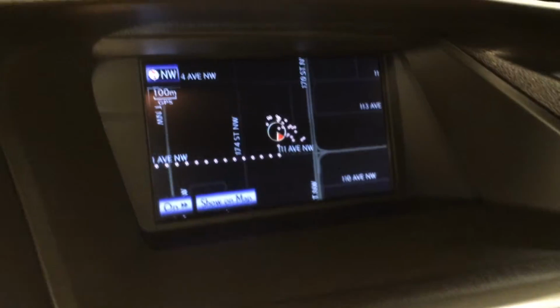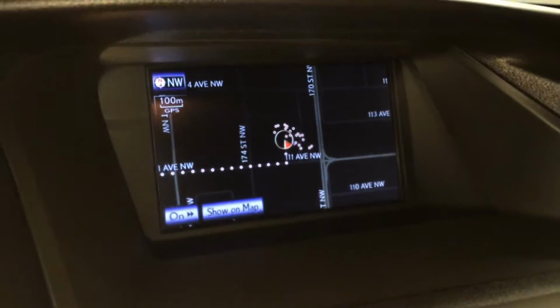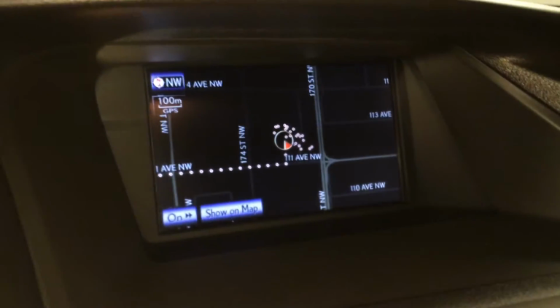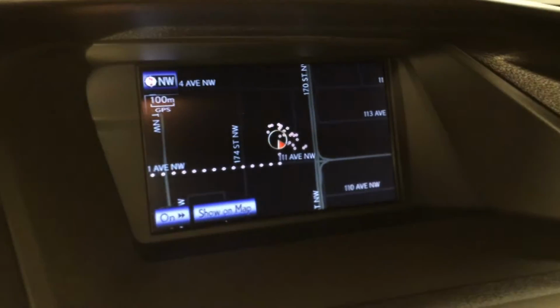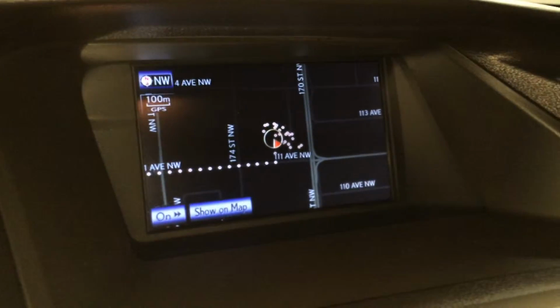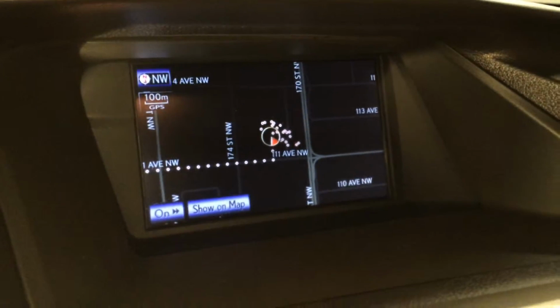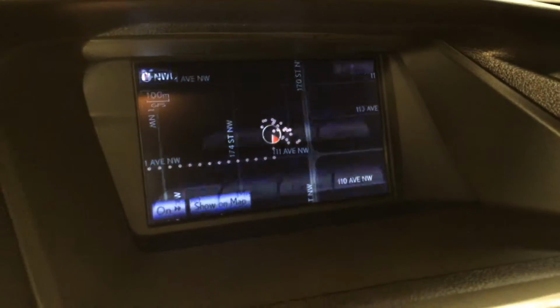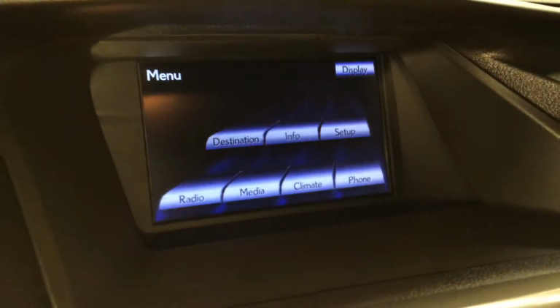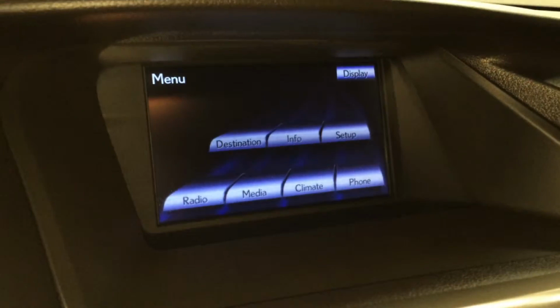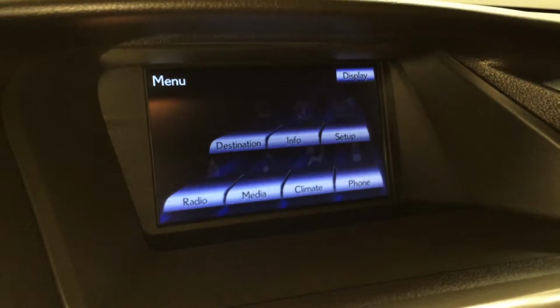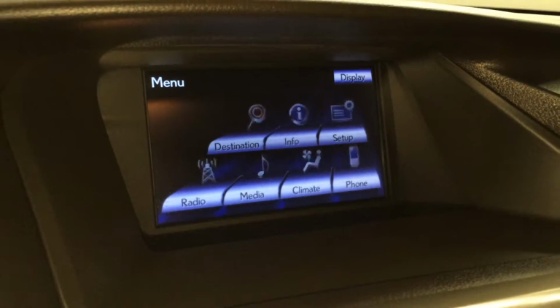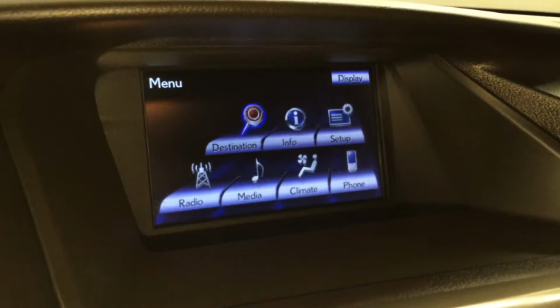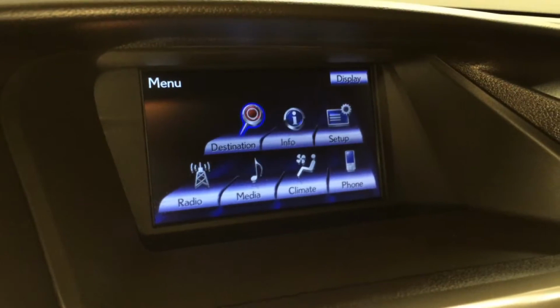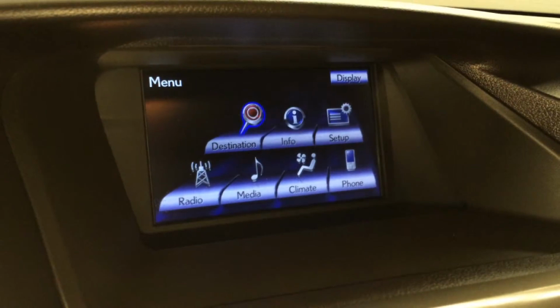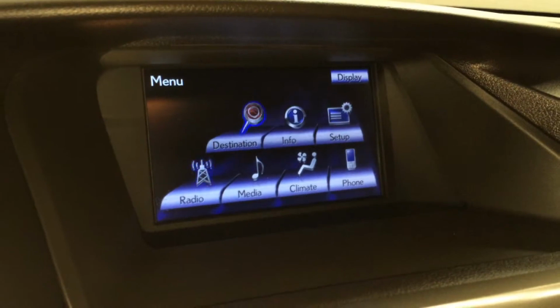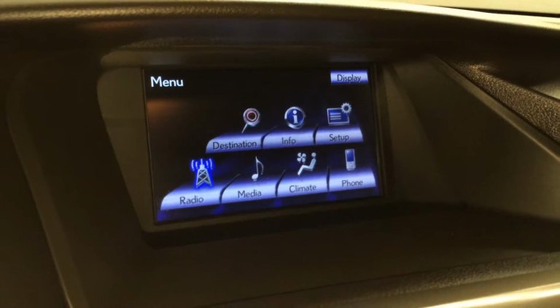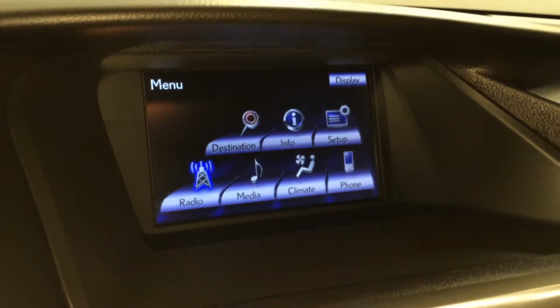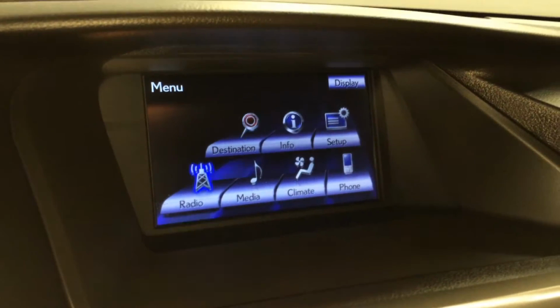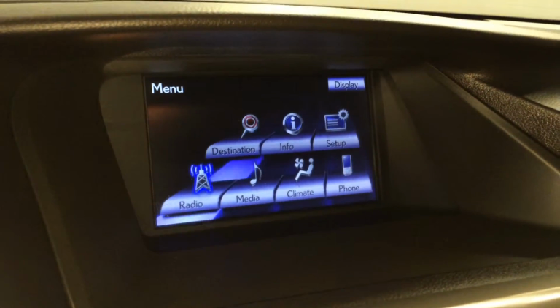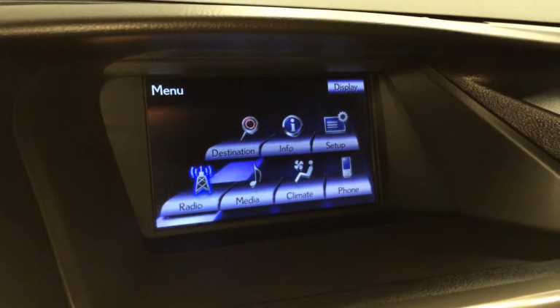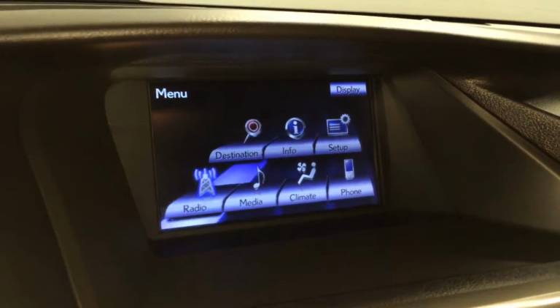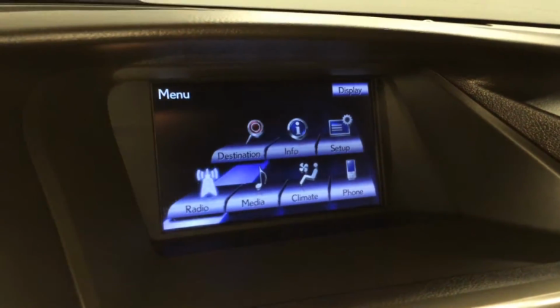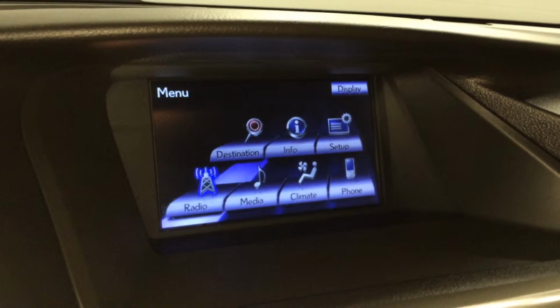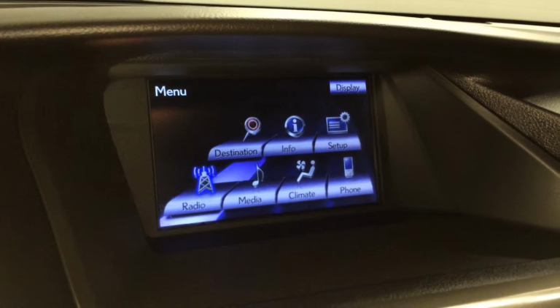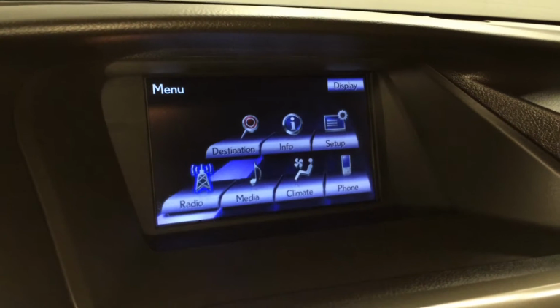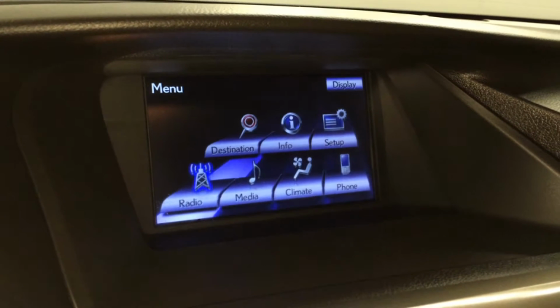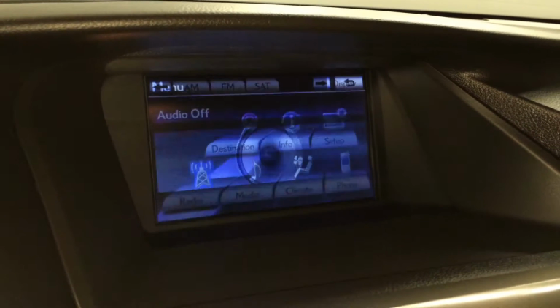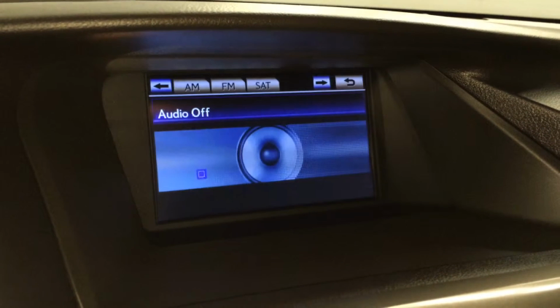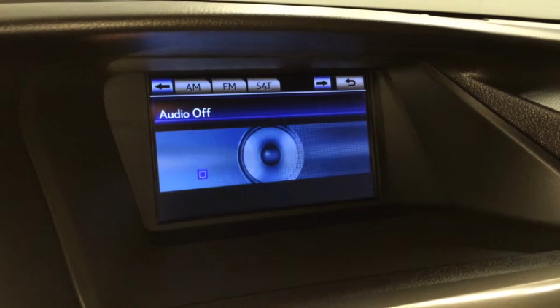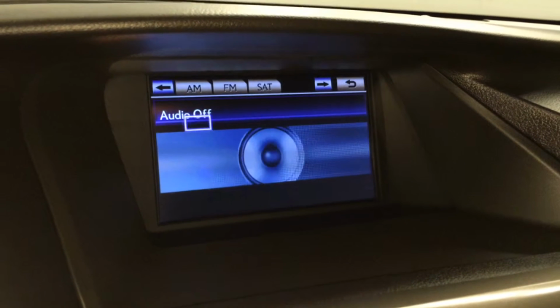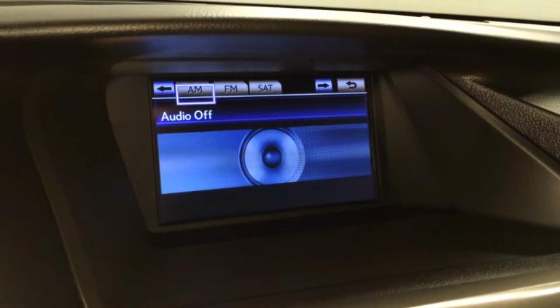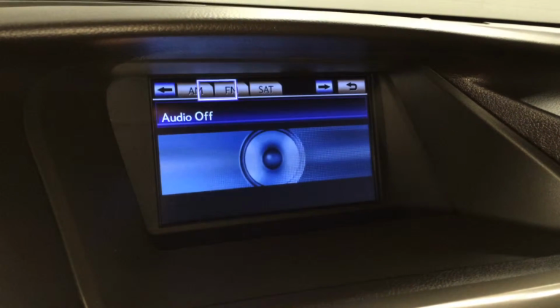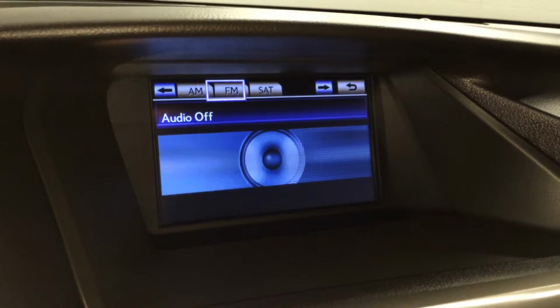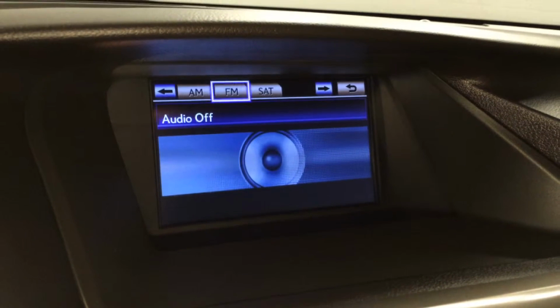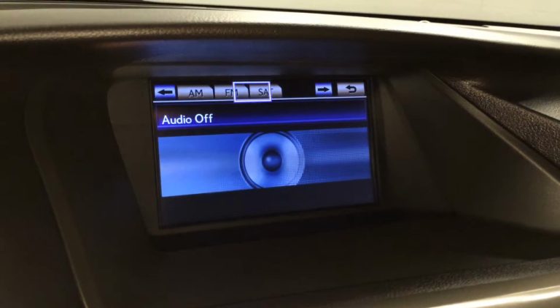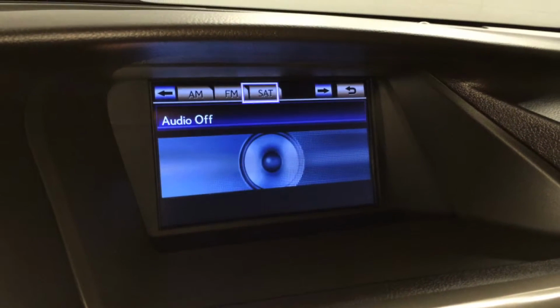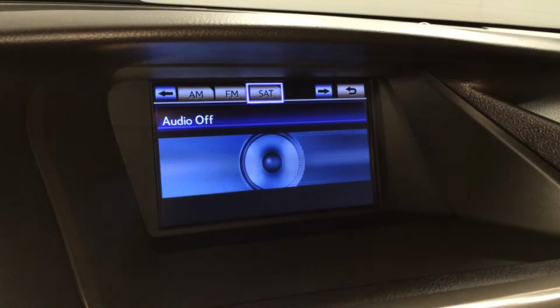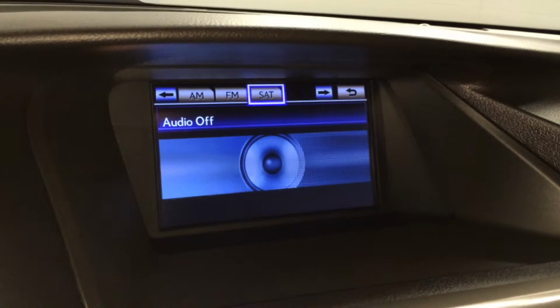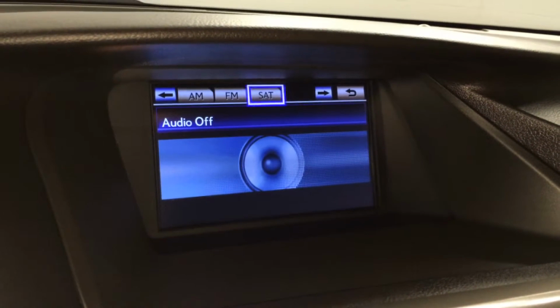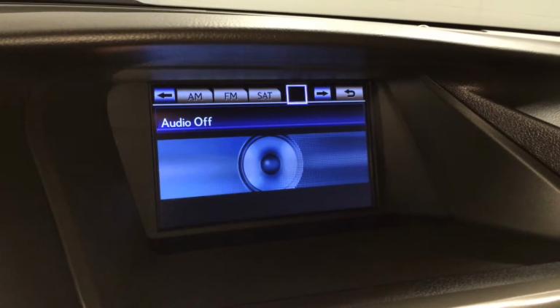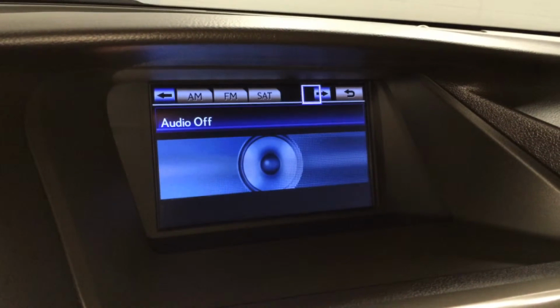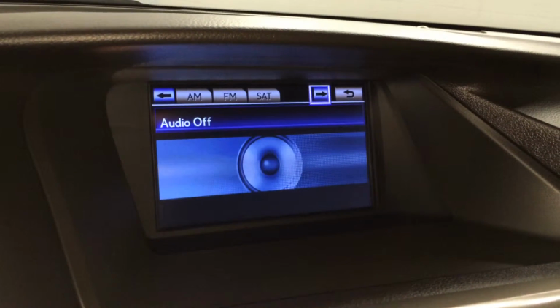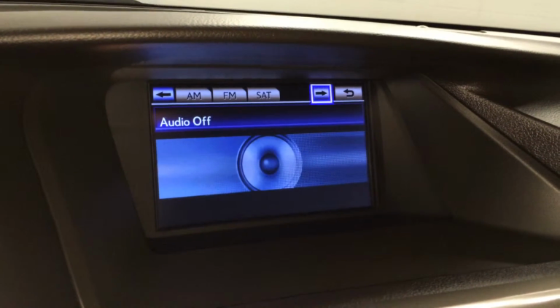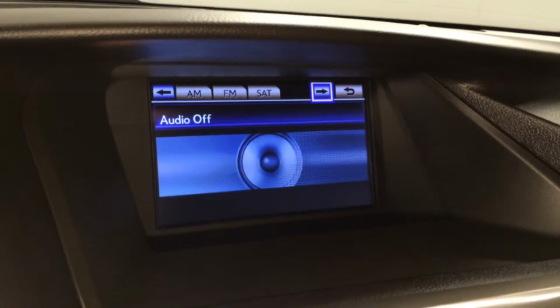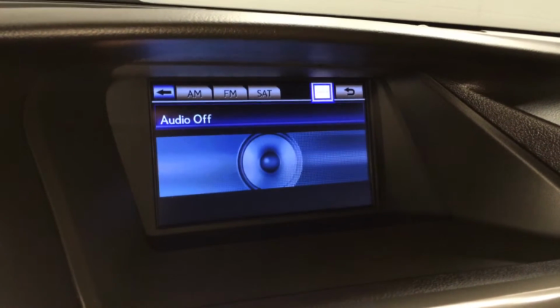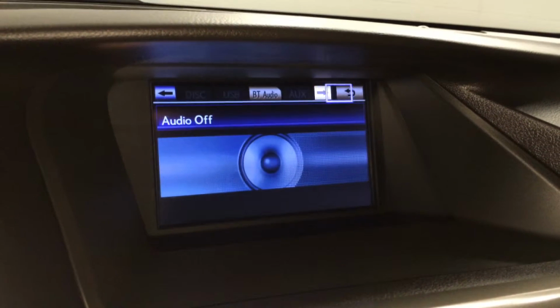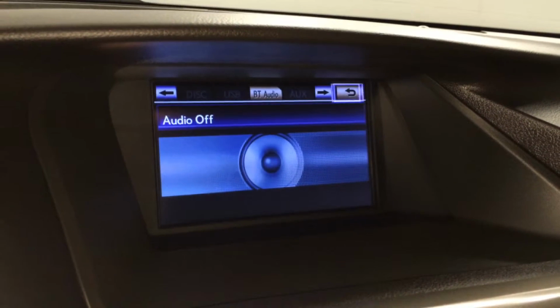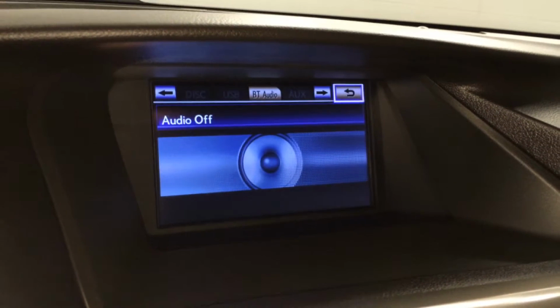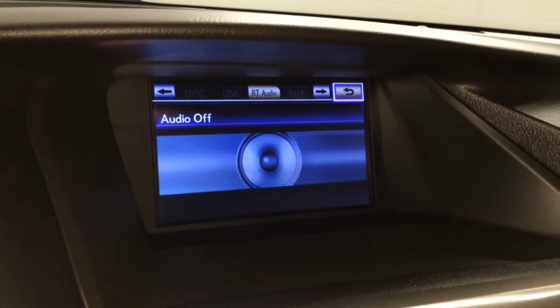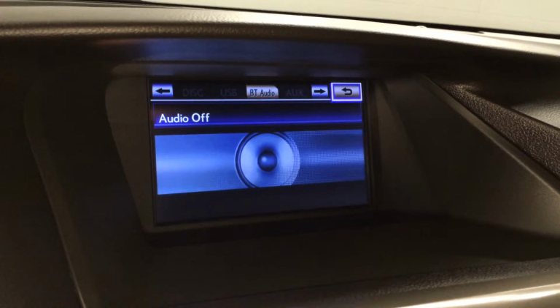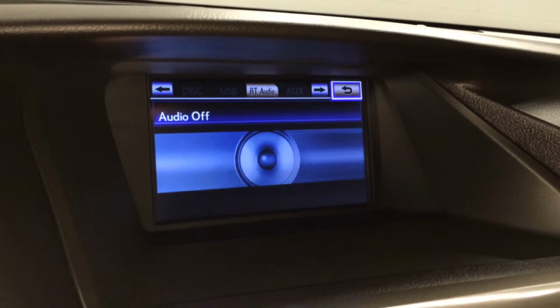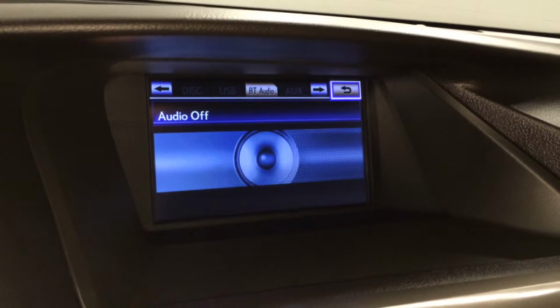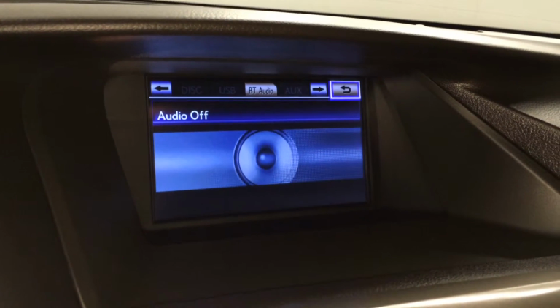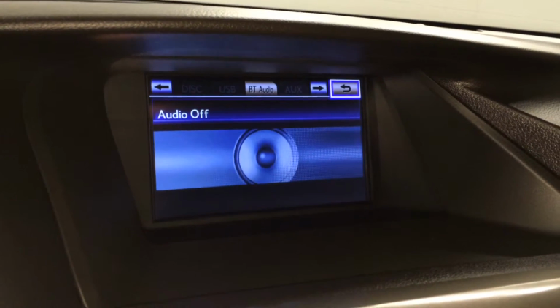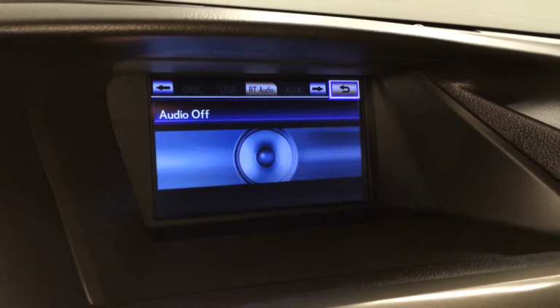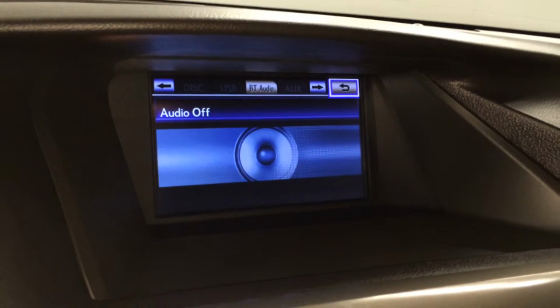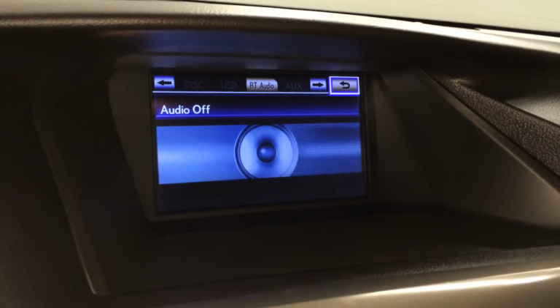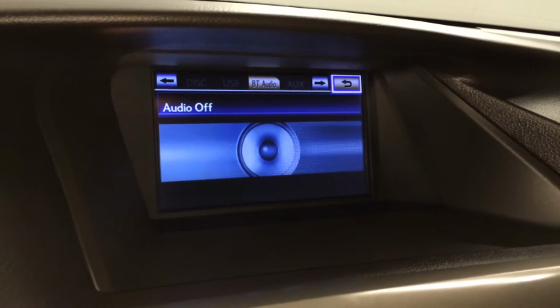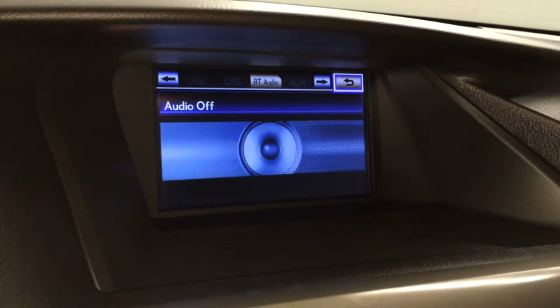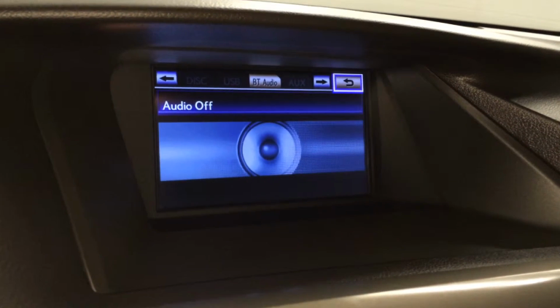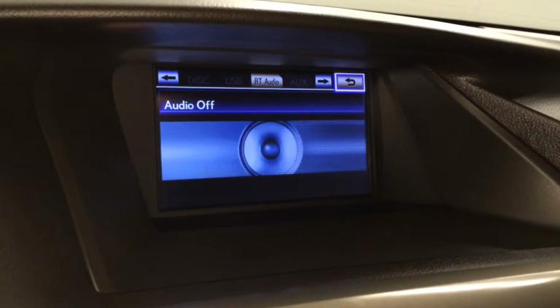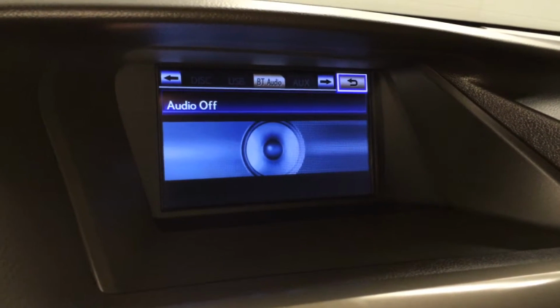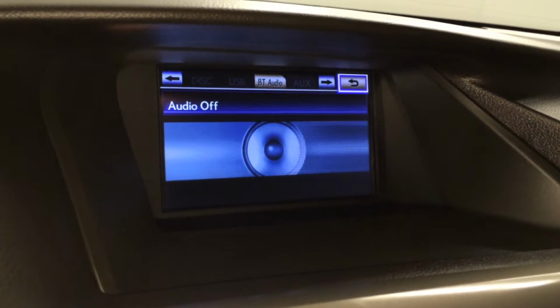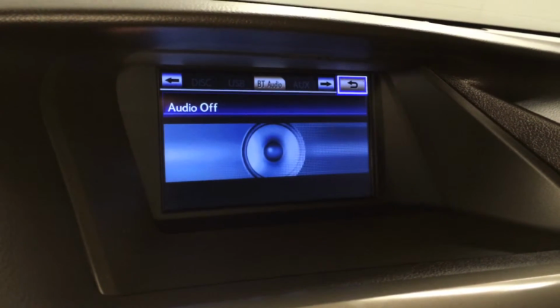12 speaker Lexus premium audio system with AM, FM, HD radio, satellite, CD, DVD, USB auxiliary, and Bluetooth.